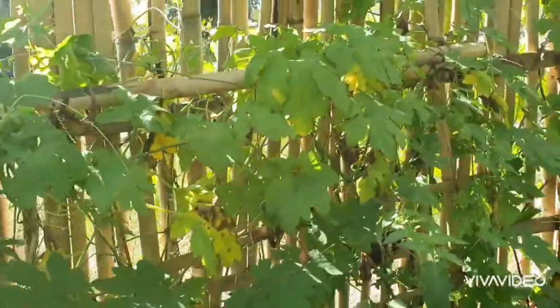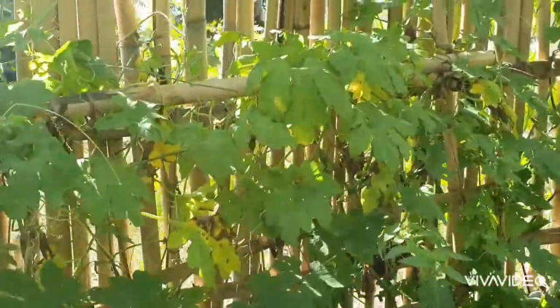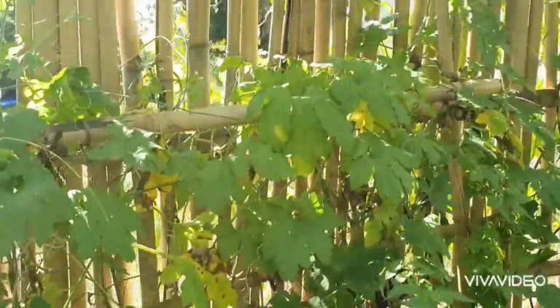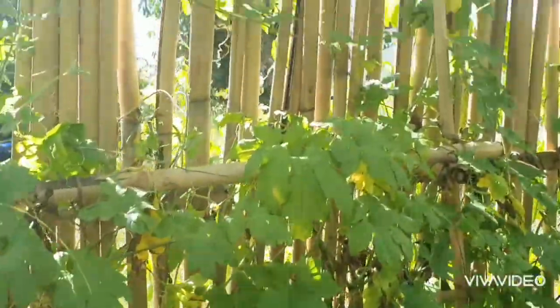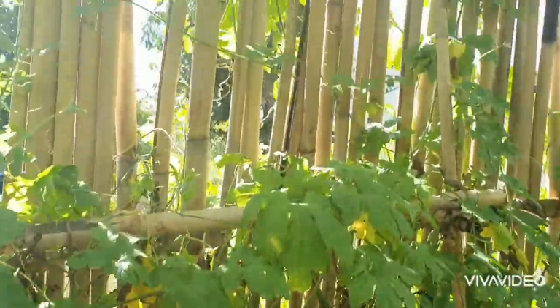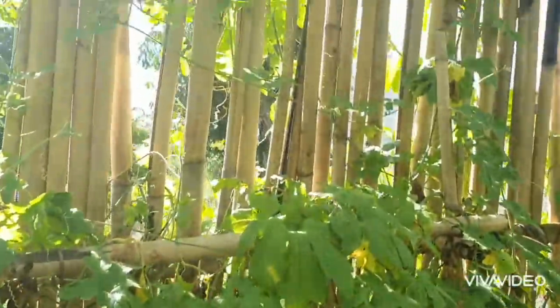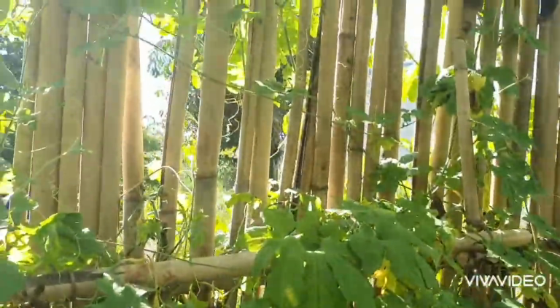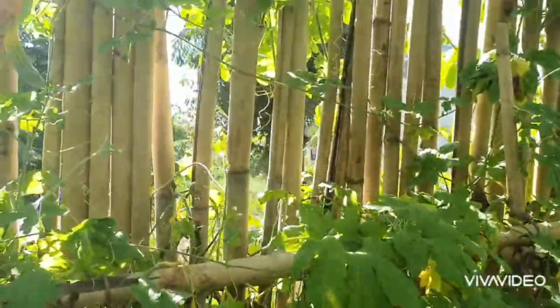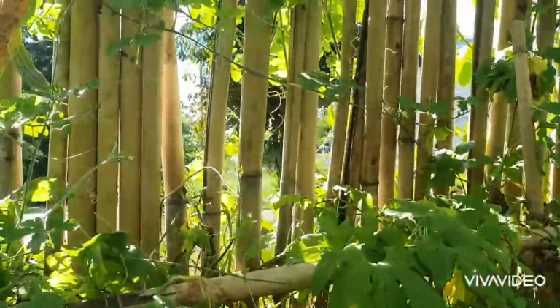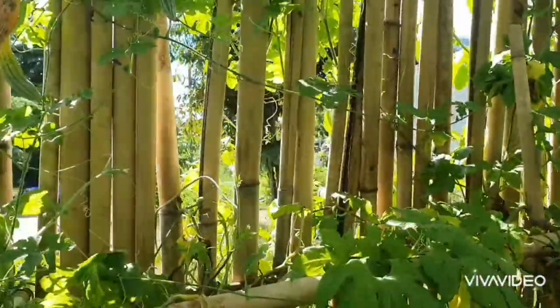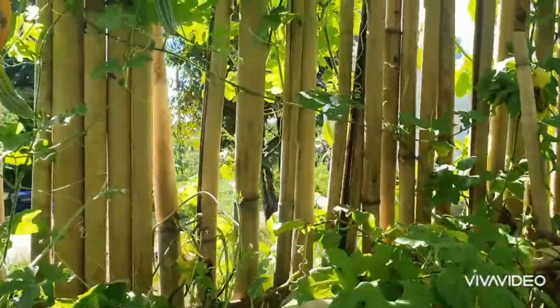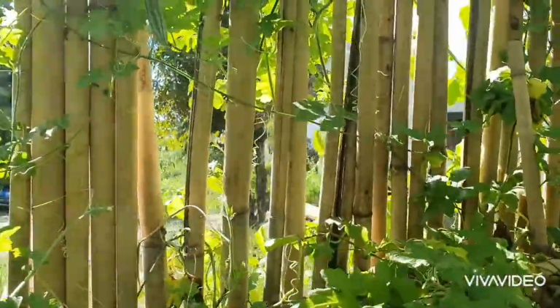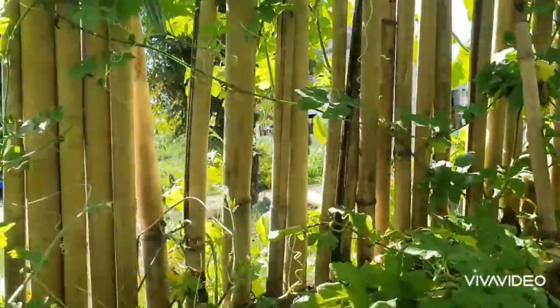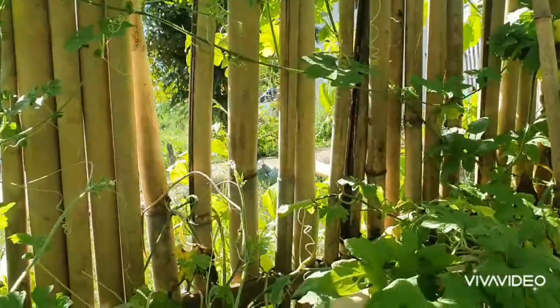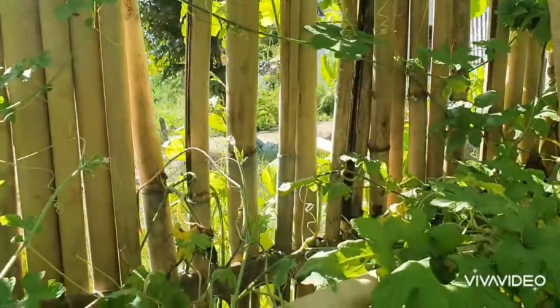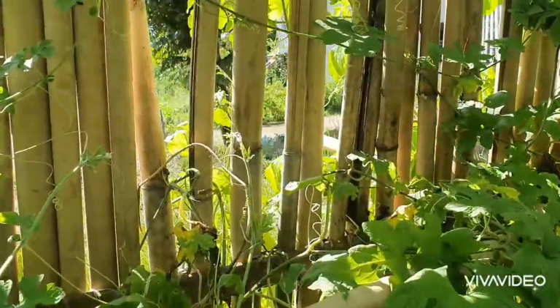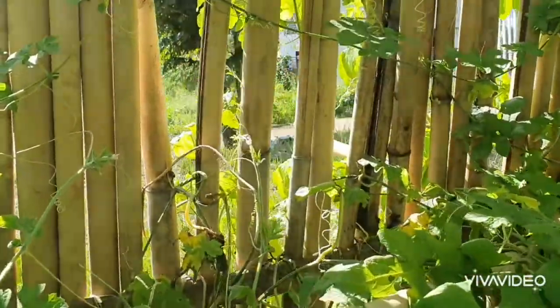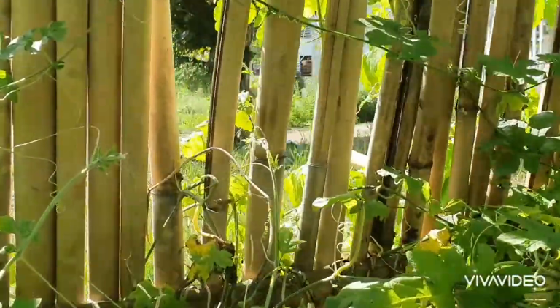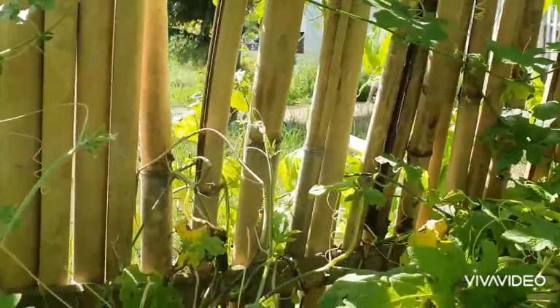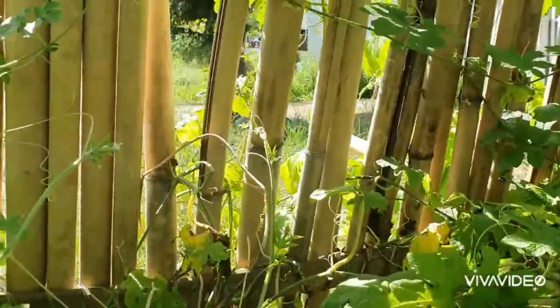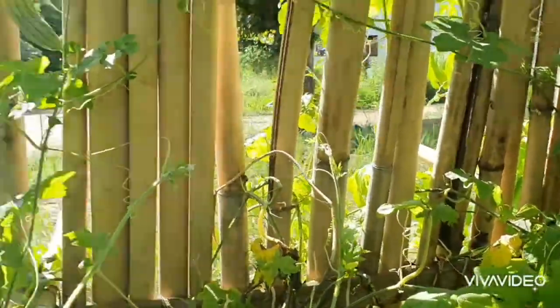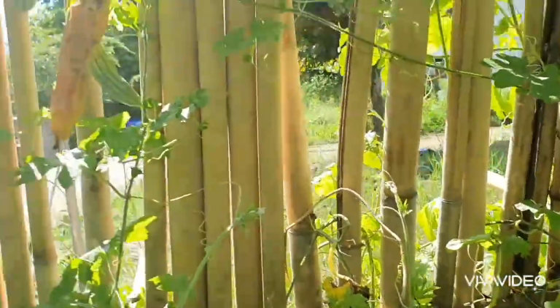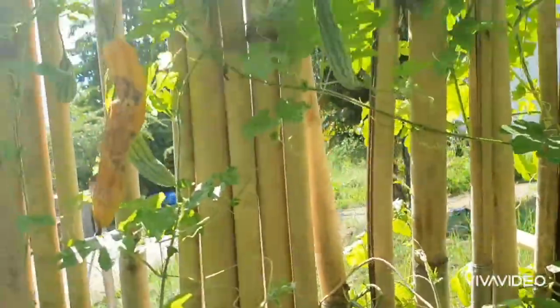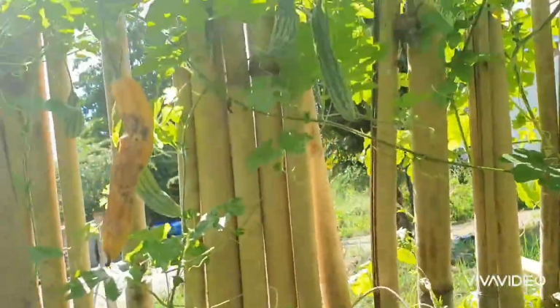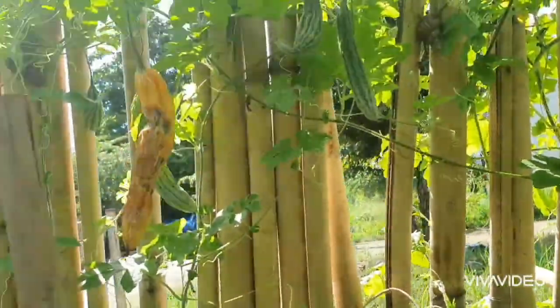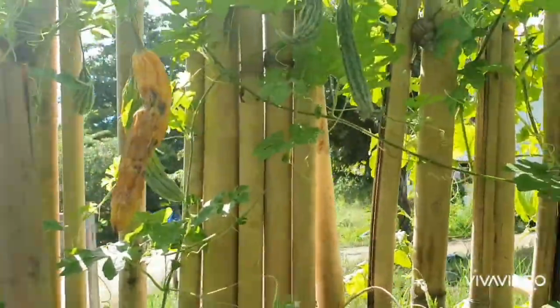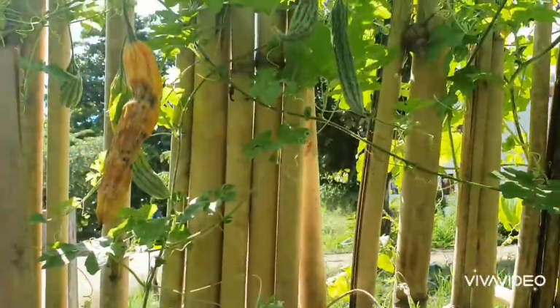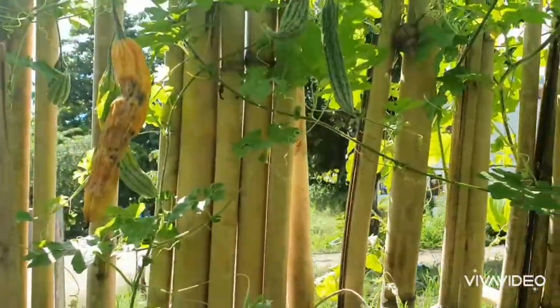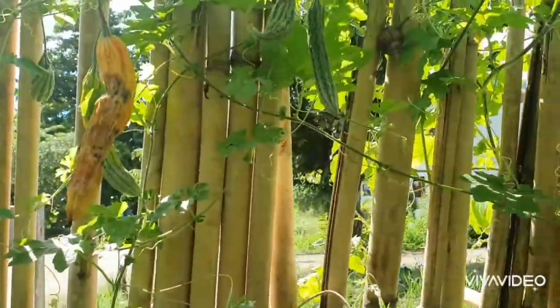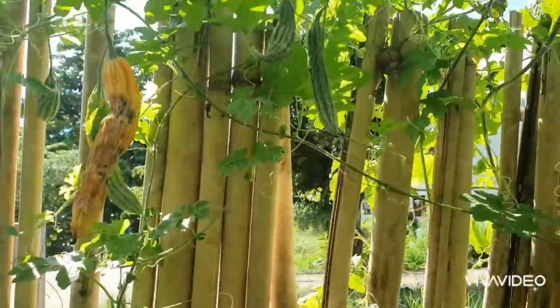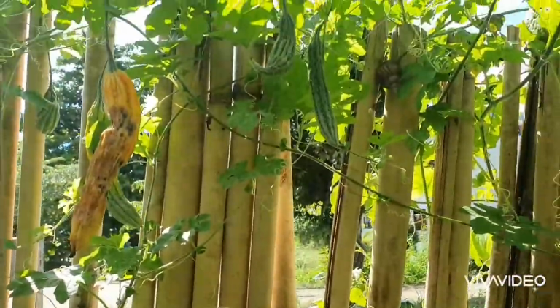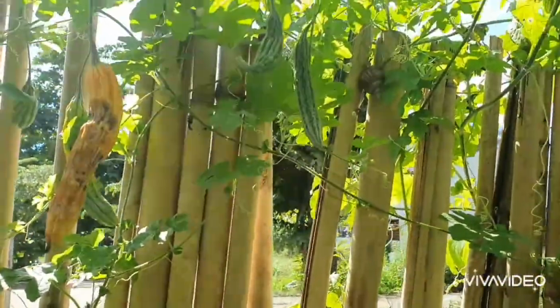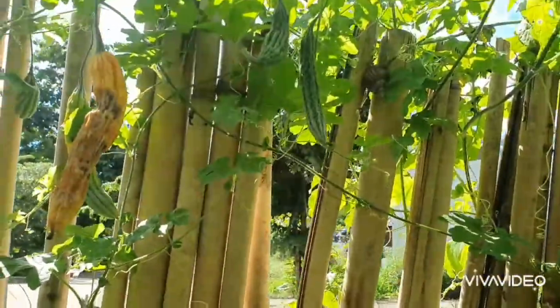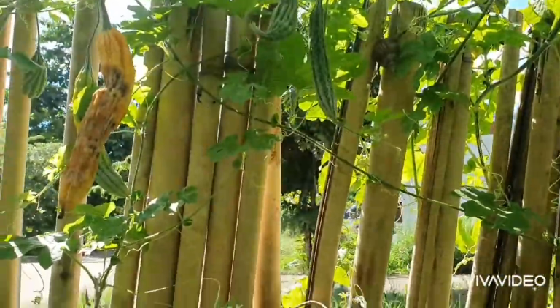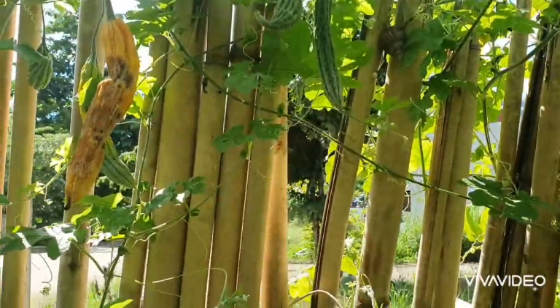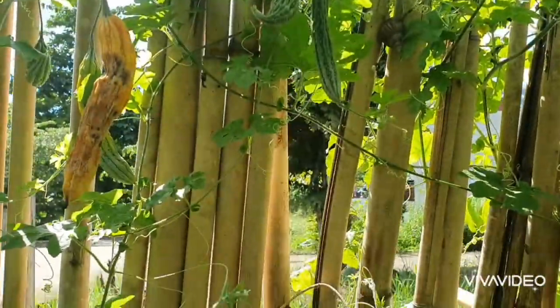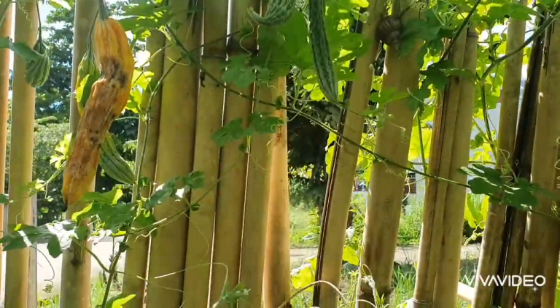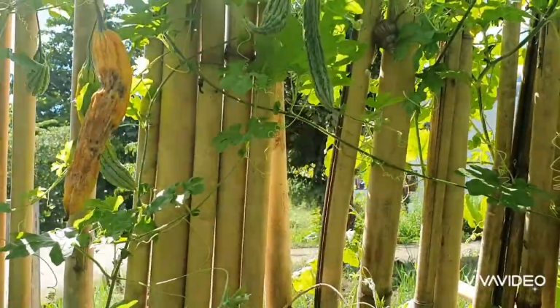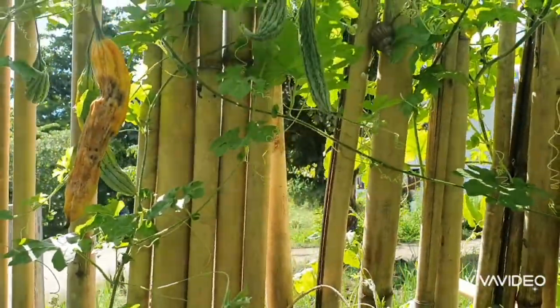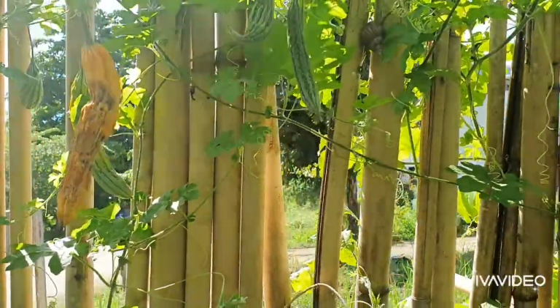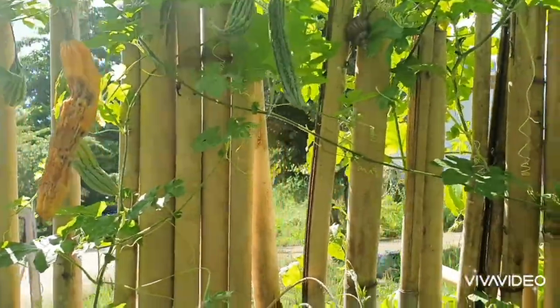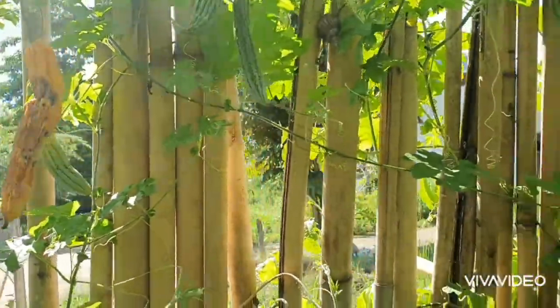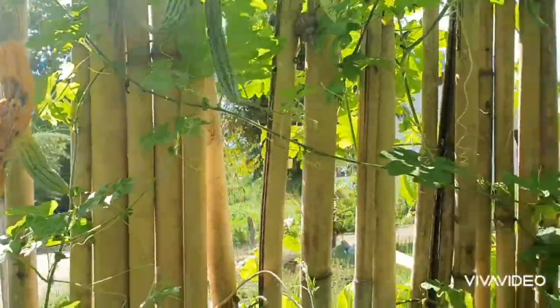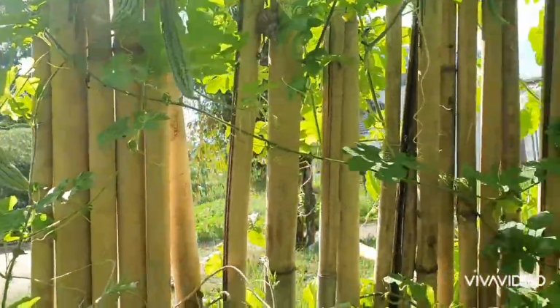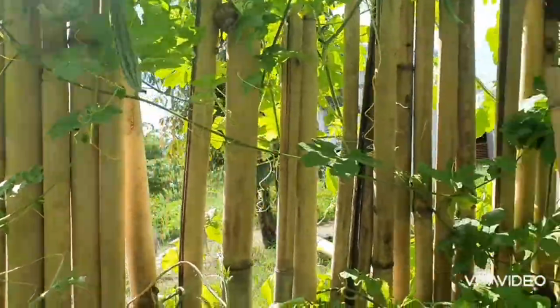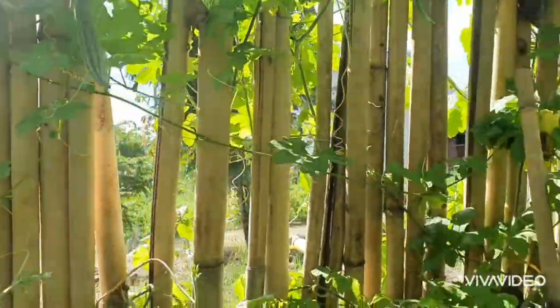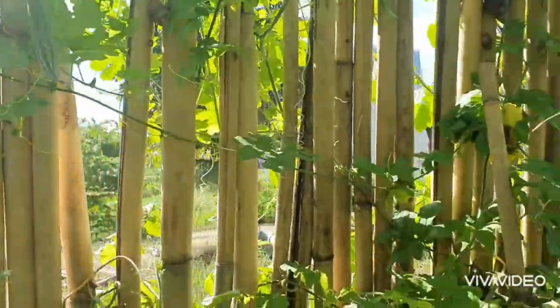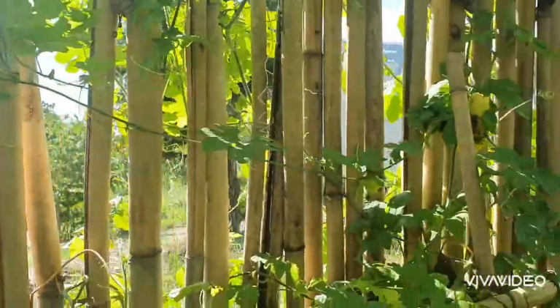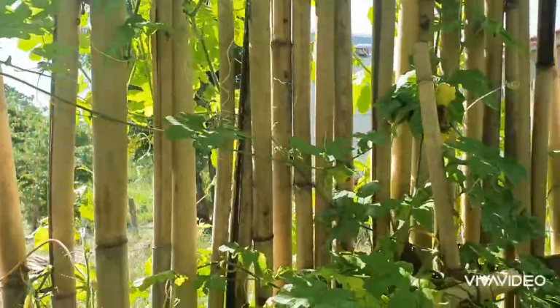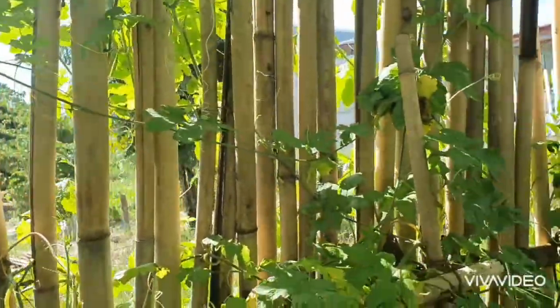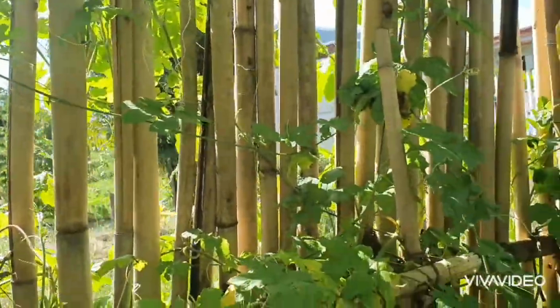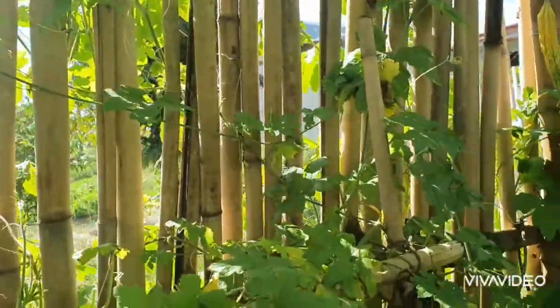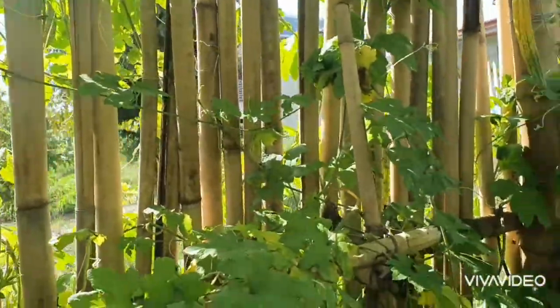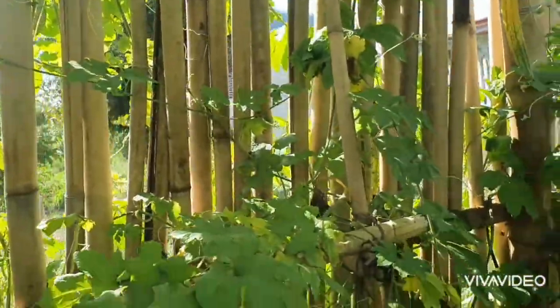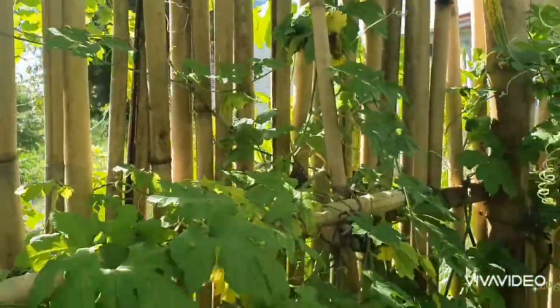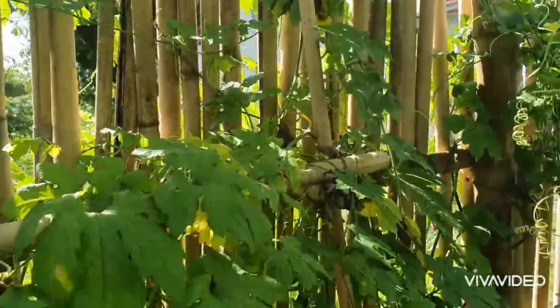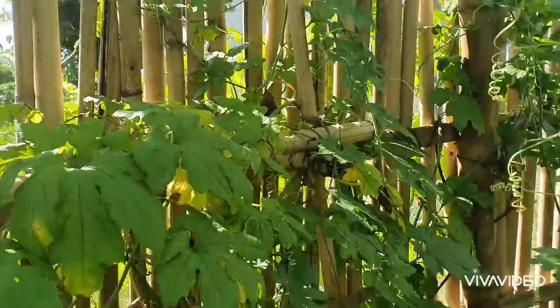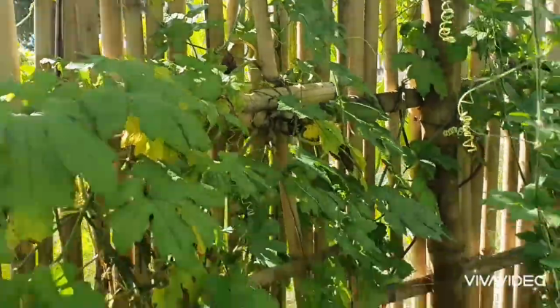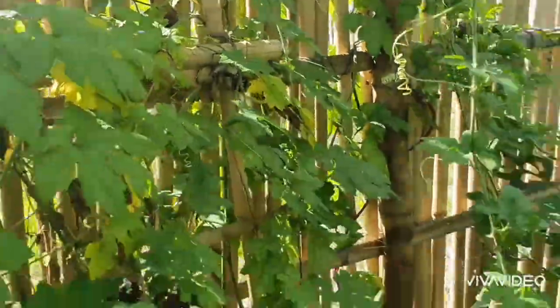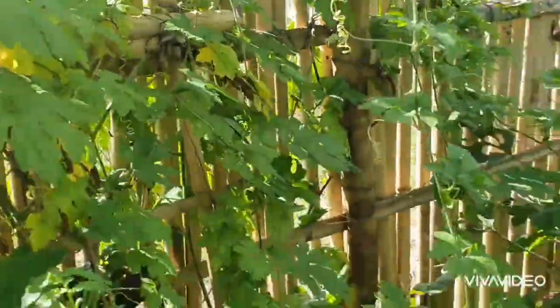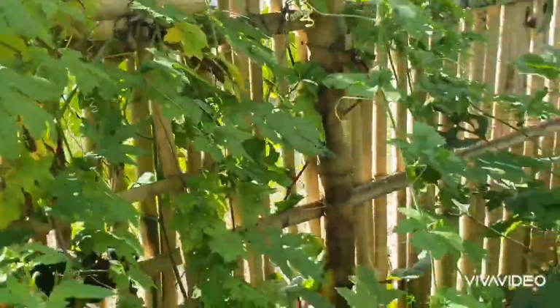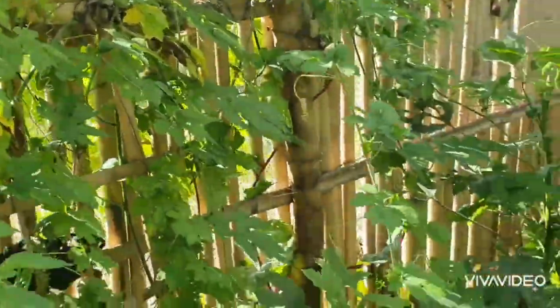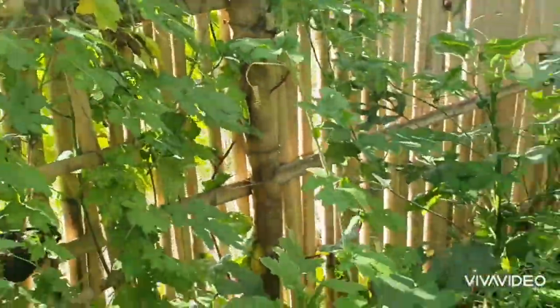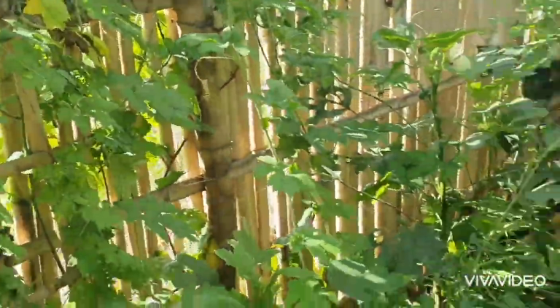Funny thing about our ampalaya — it's still so tiny. Maybe it's a native variety. But we have already harvested some from it.